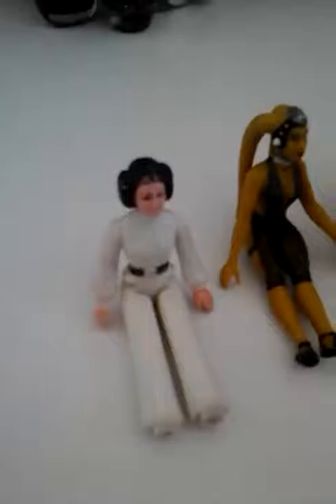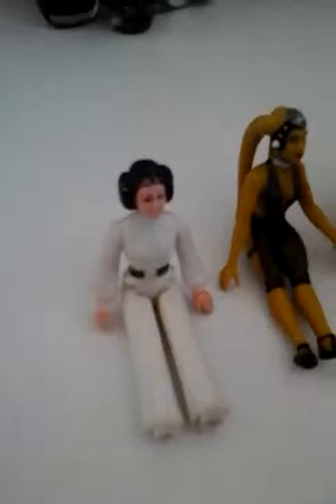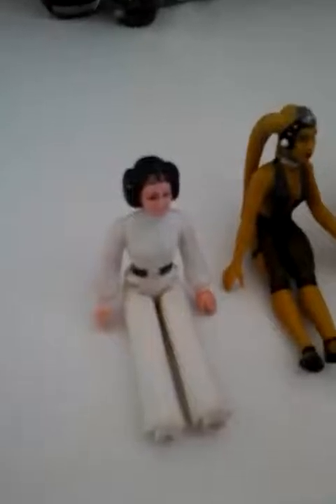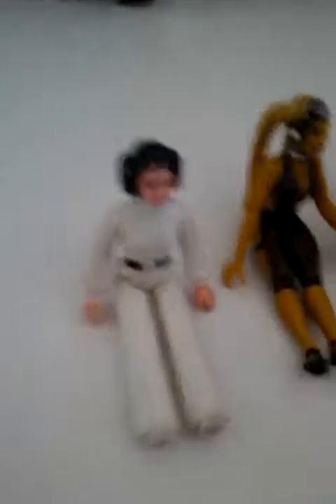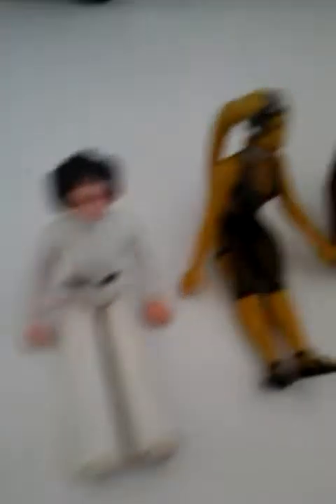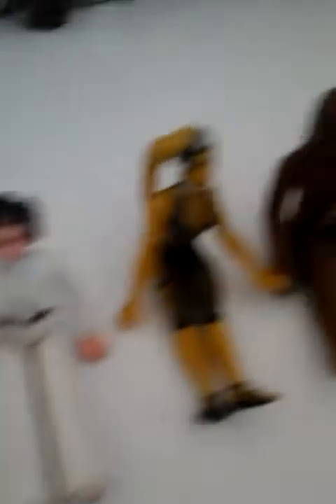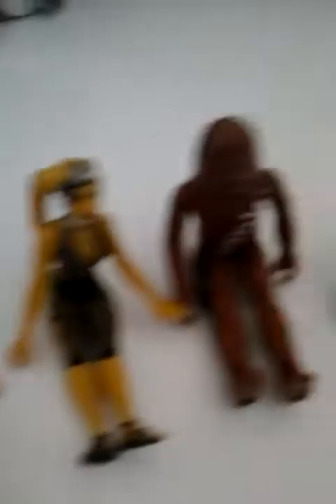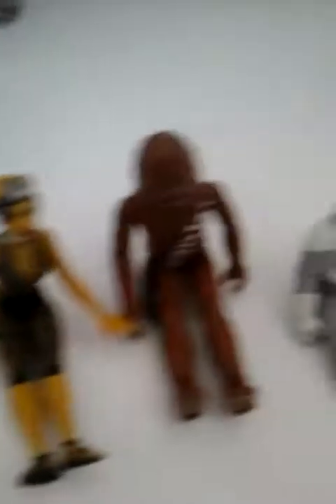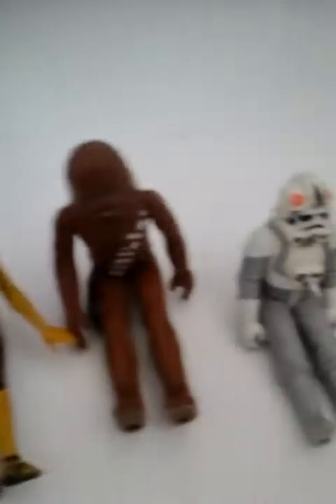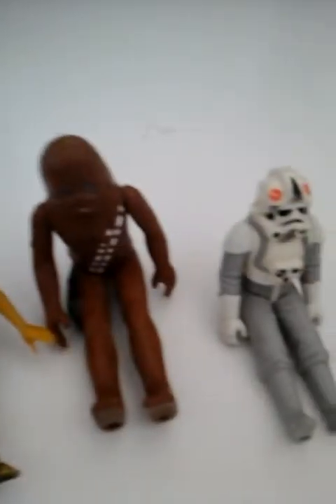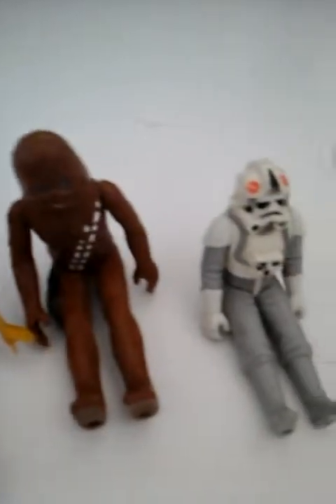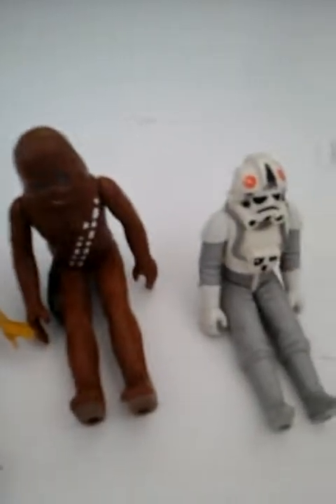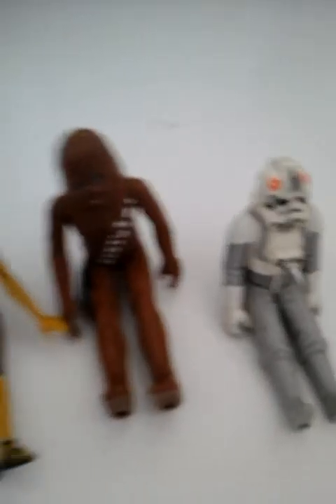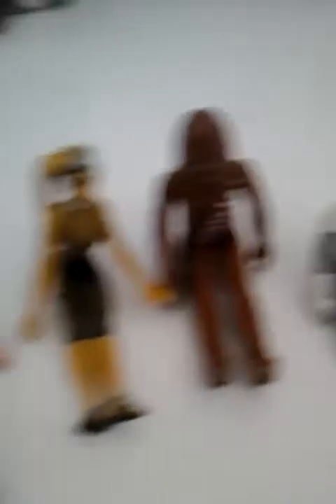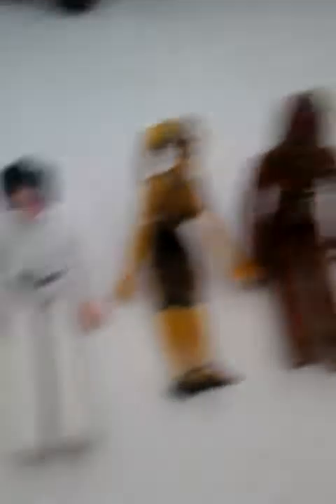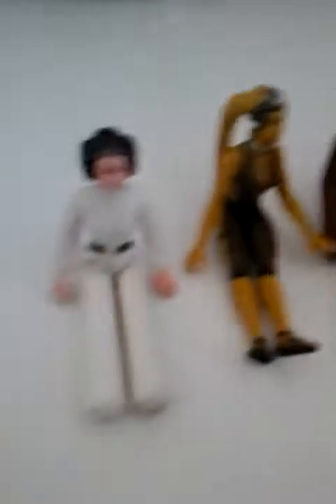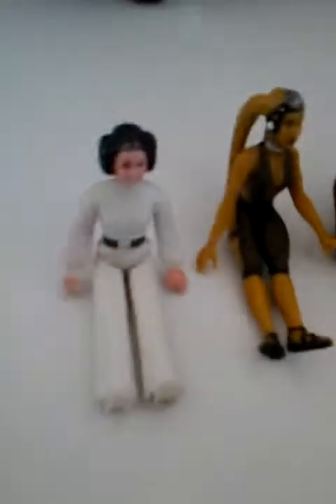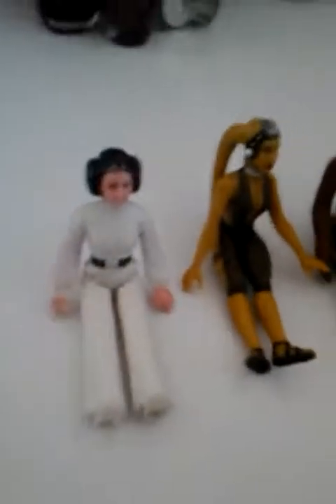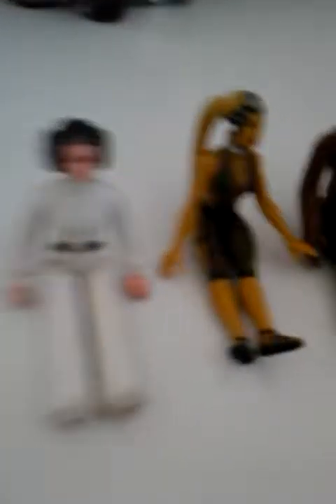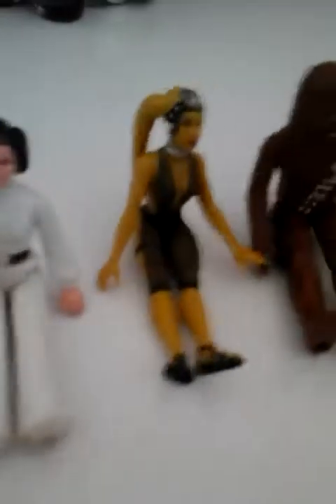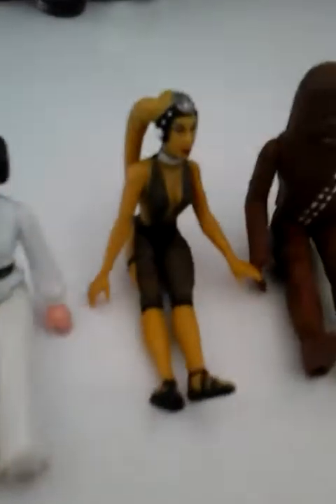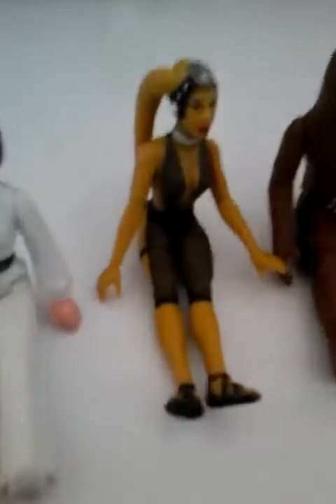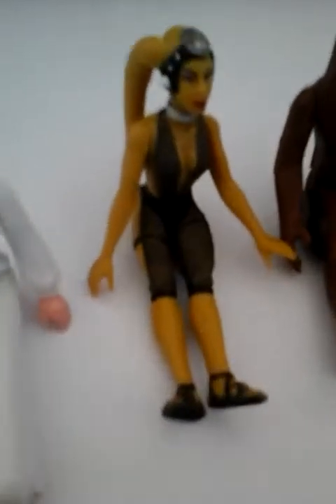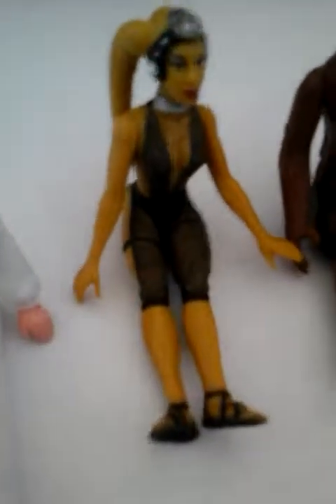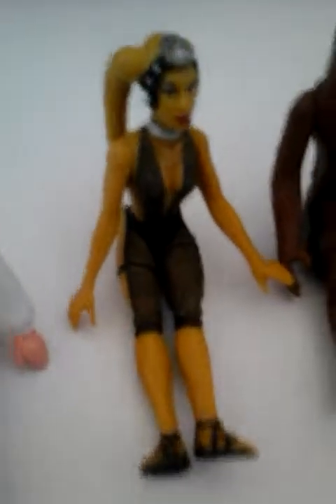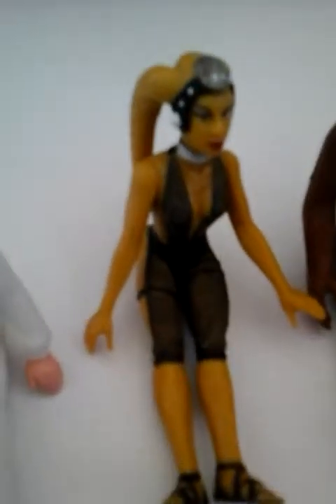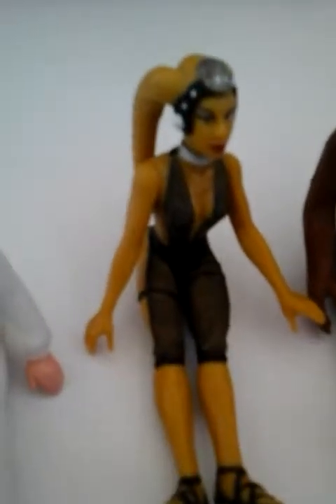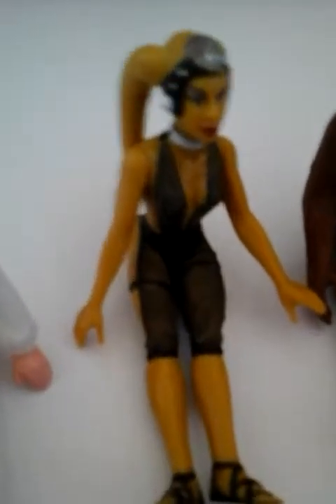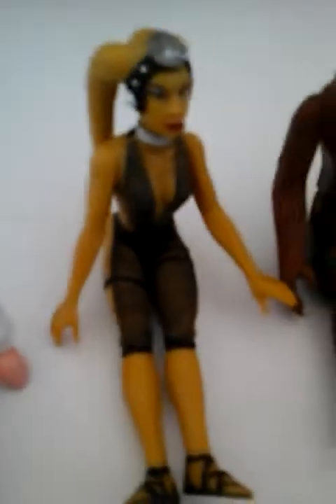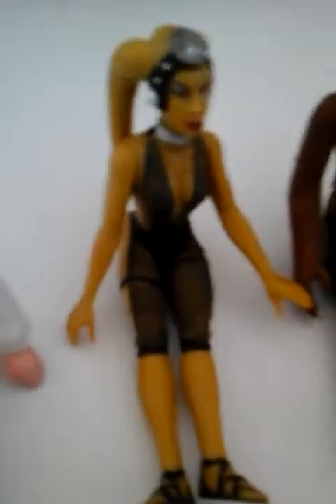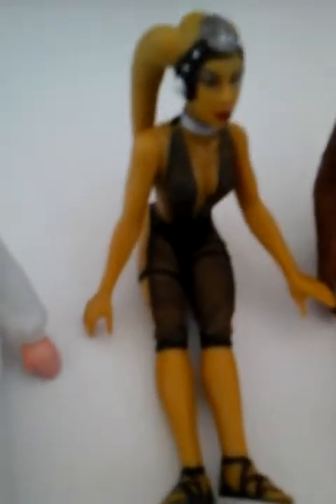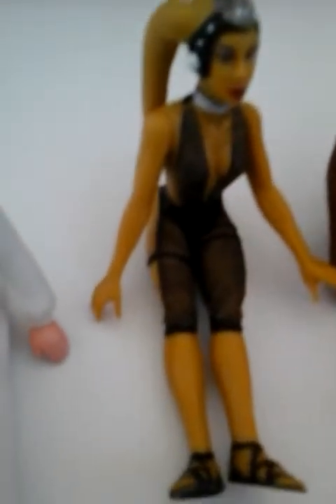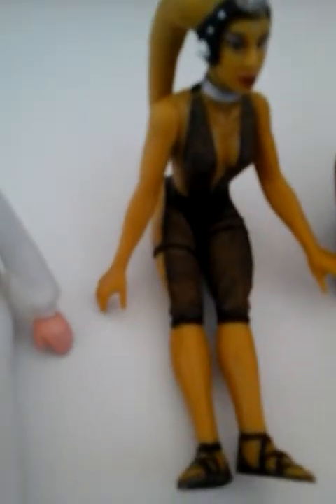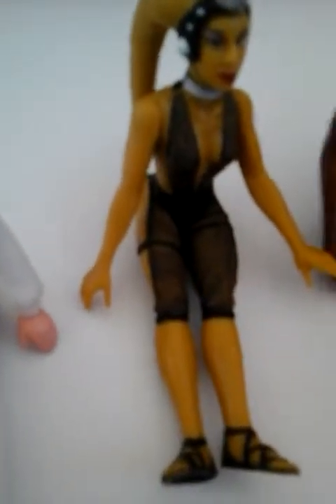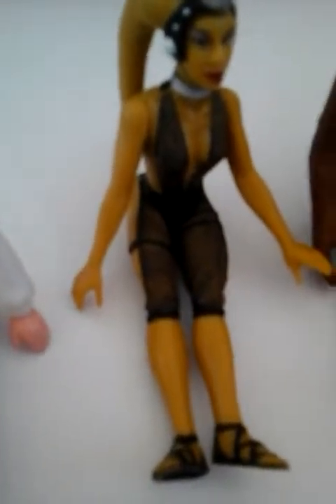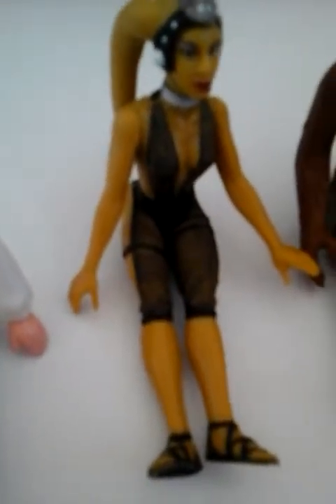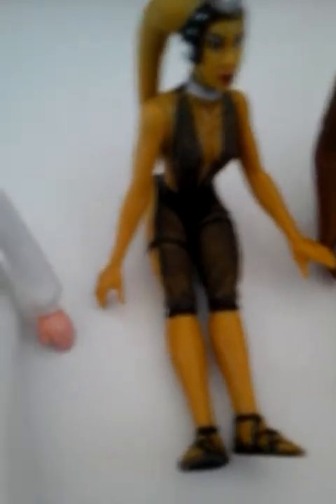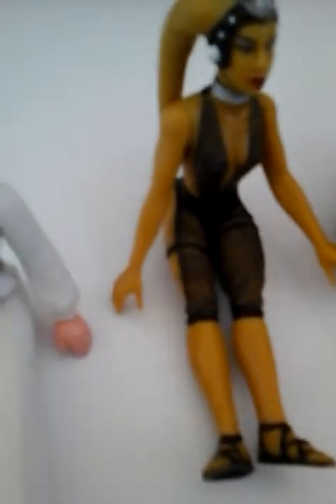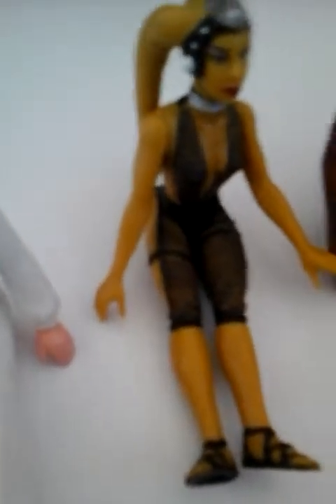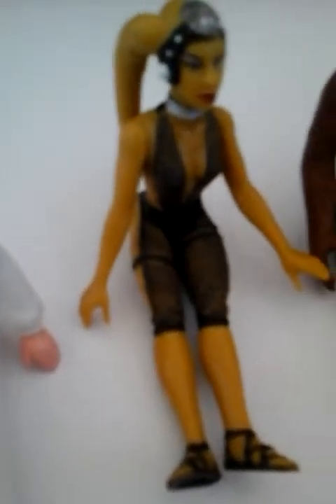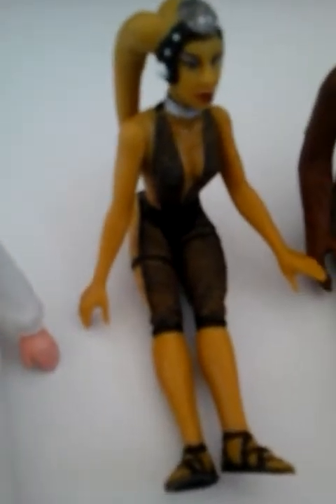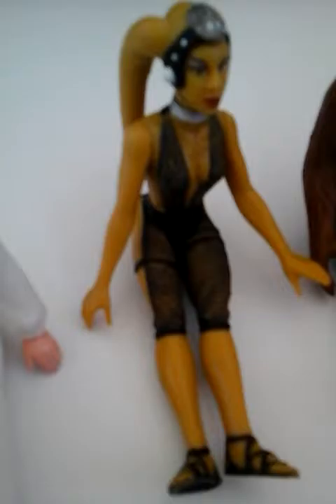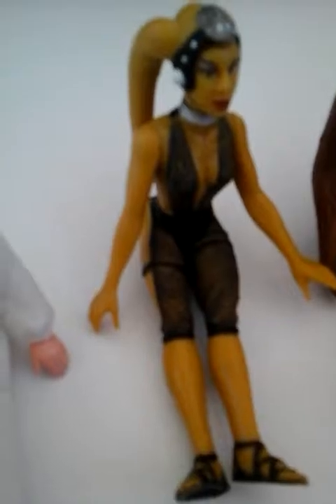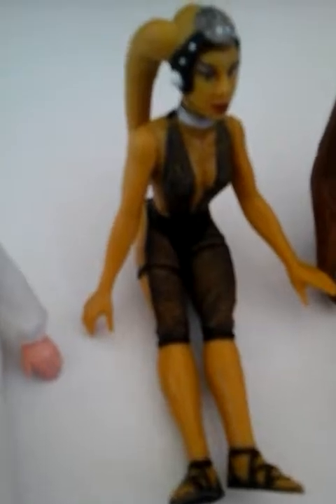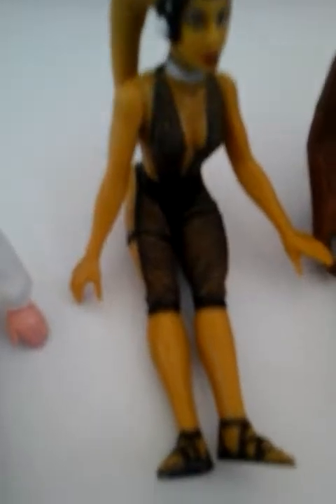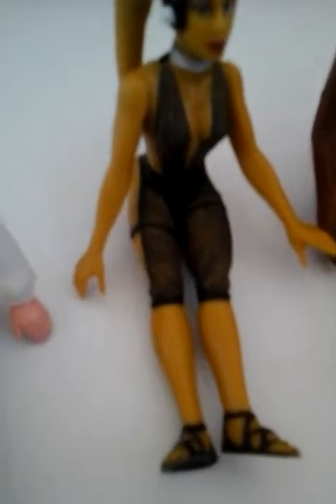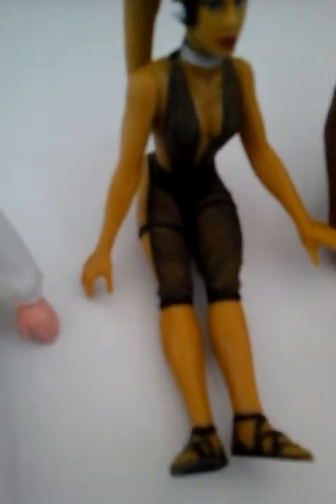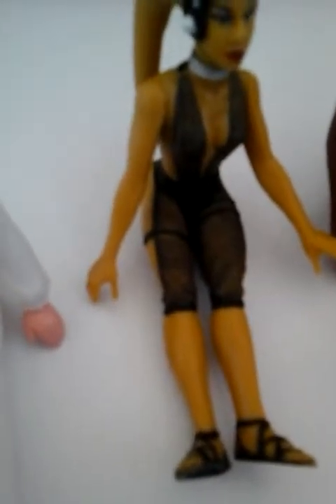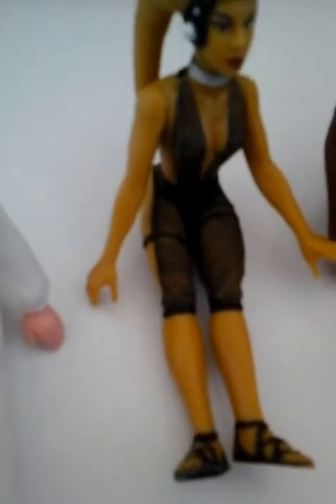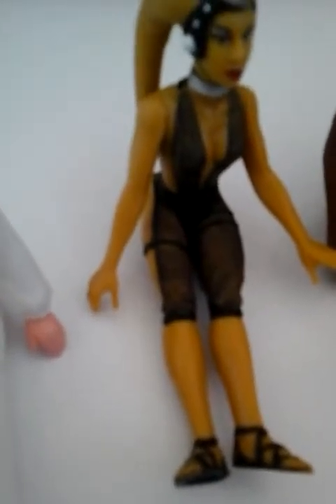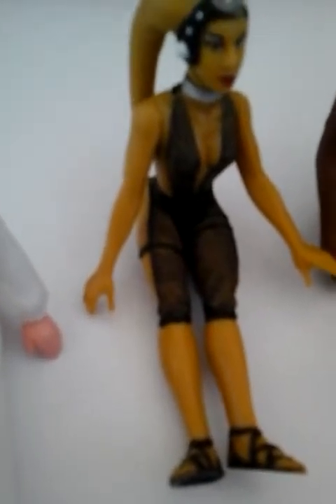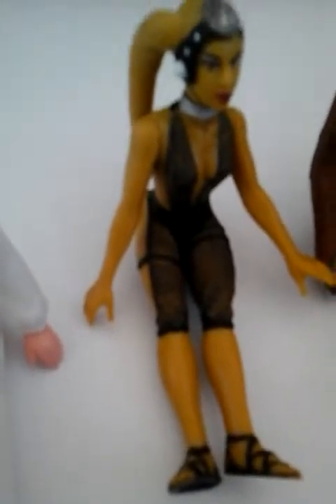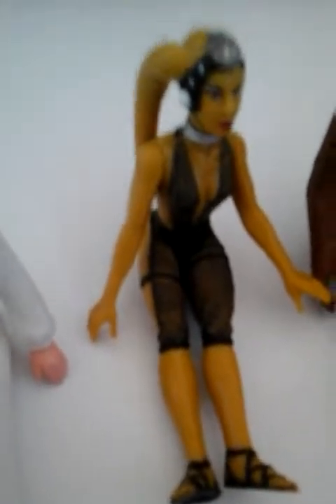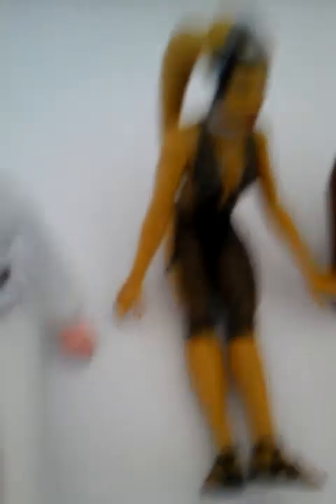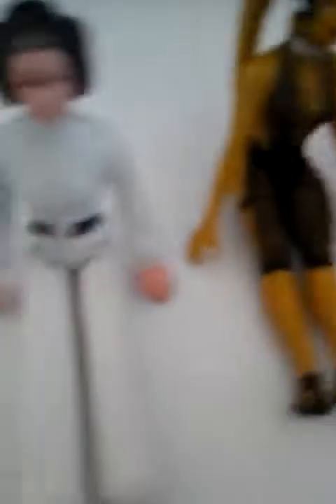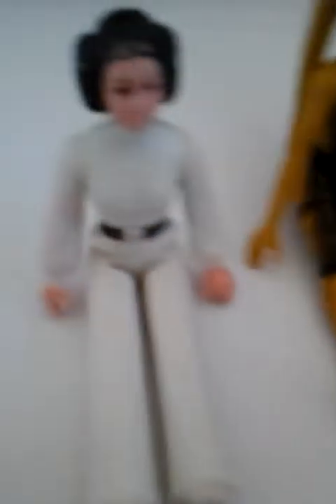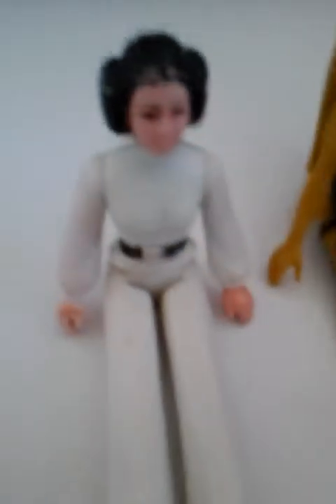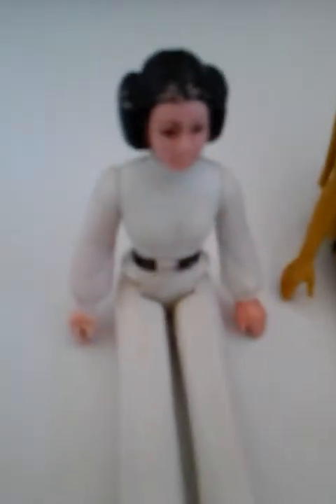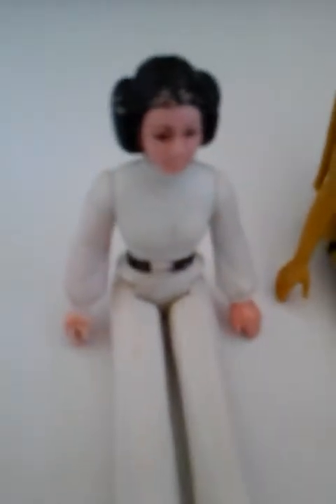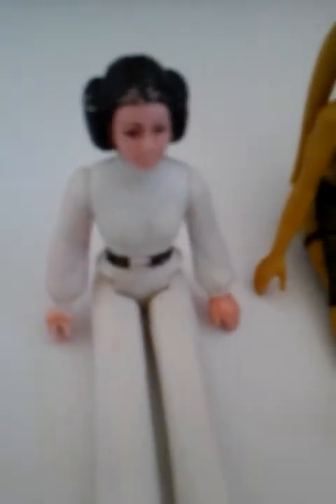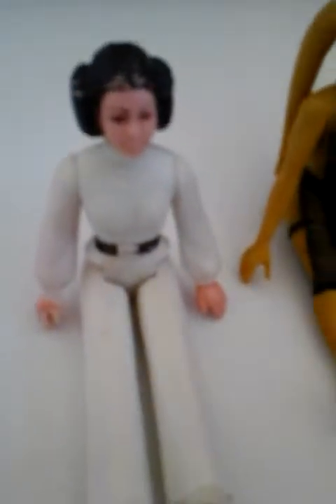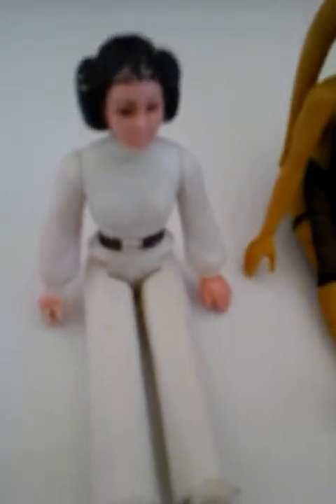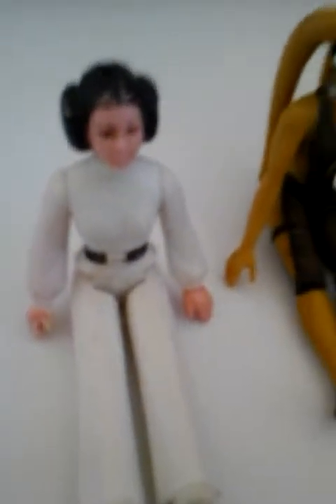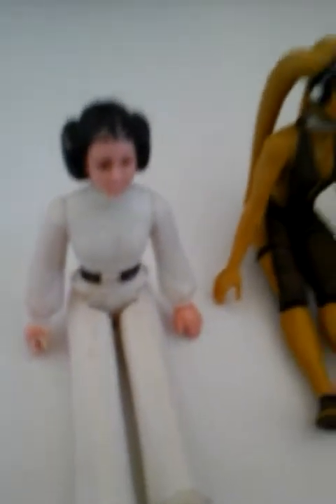Star Wars special! This is for the Star Wars fans, because my dad loves Star Wars.